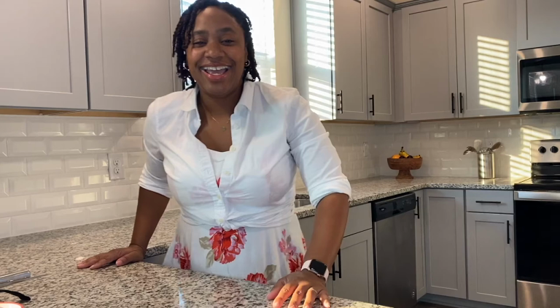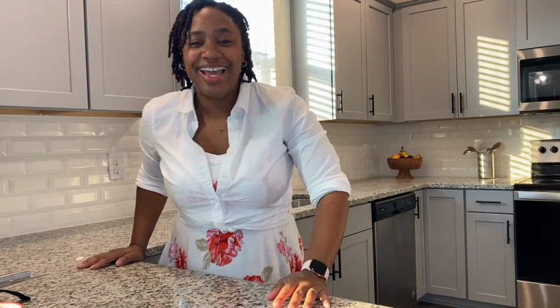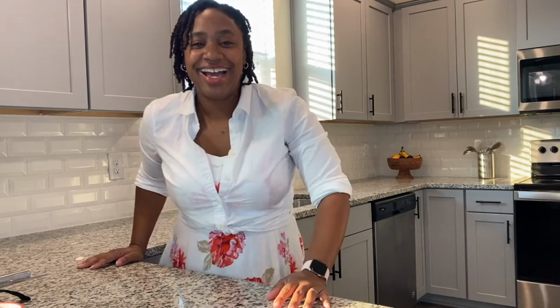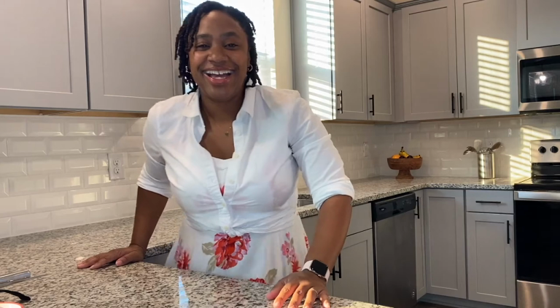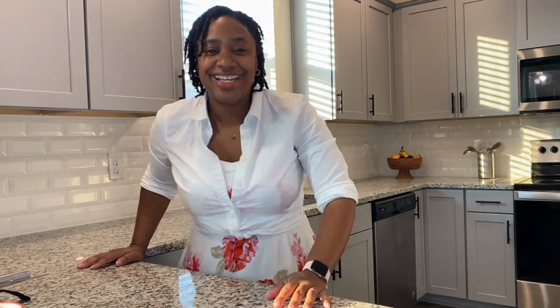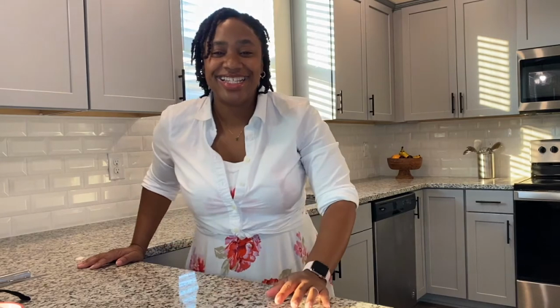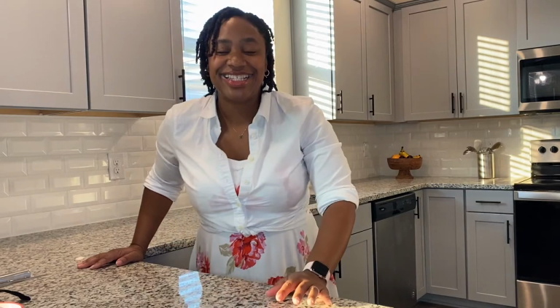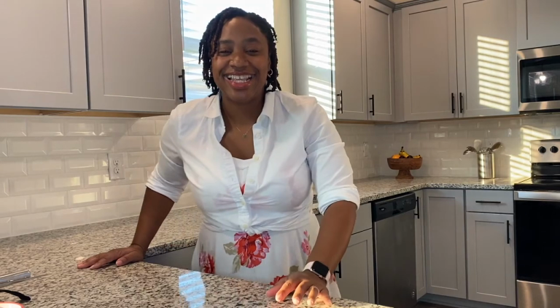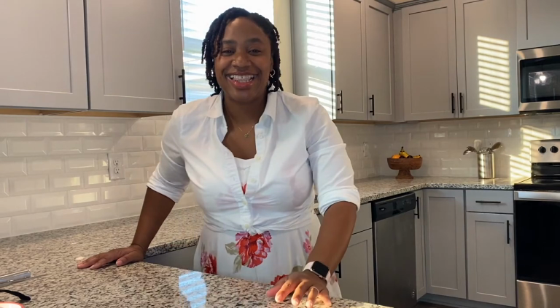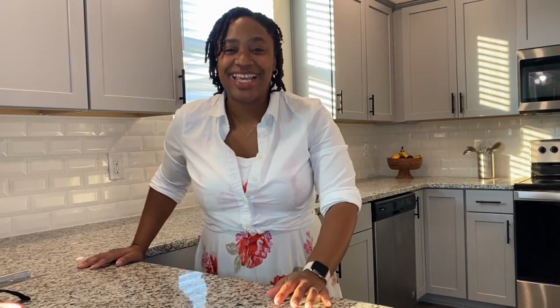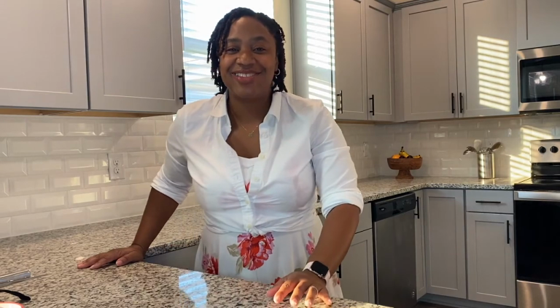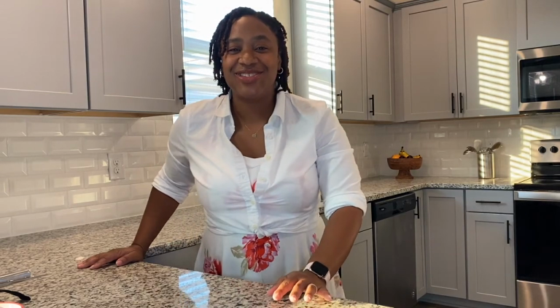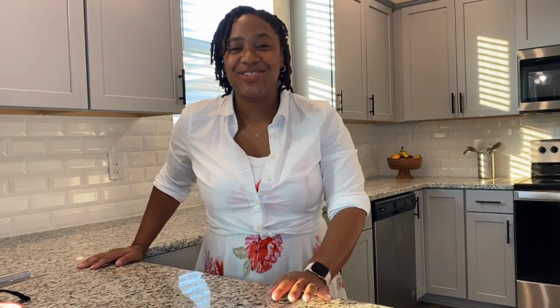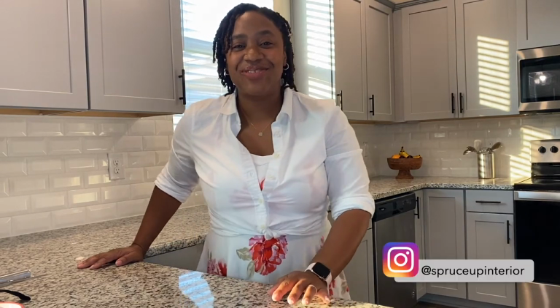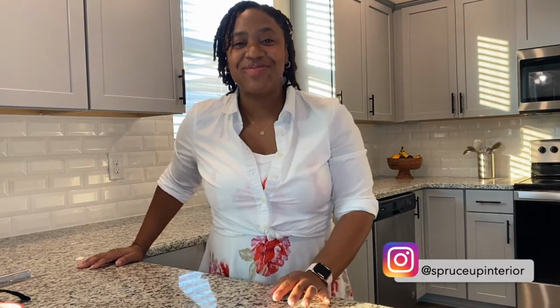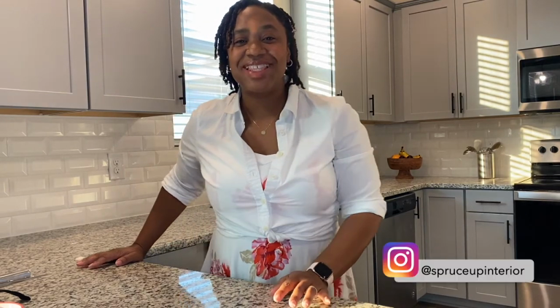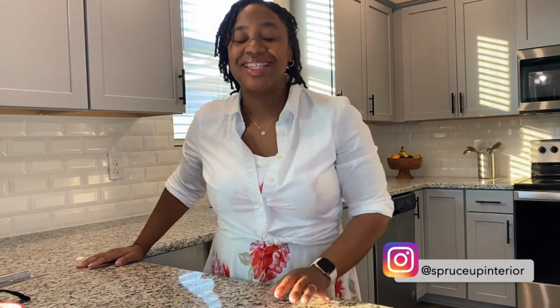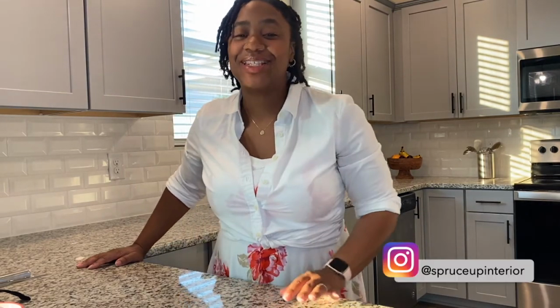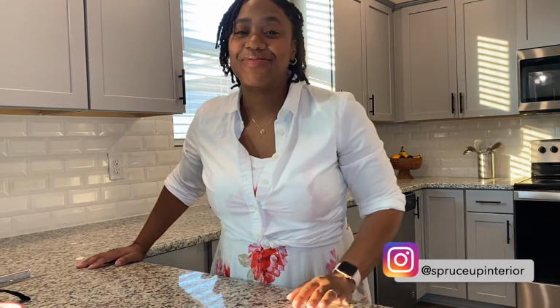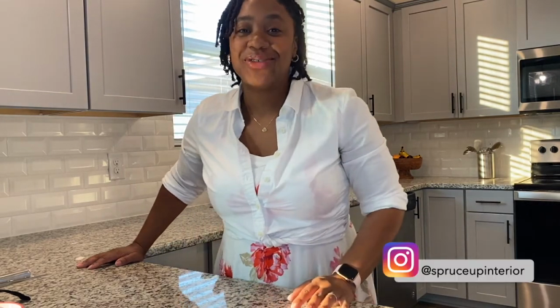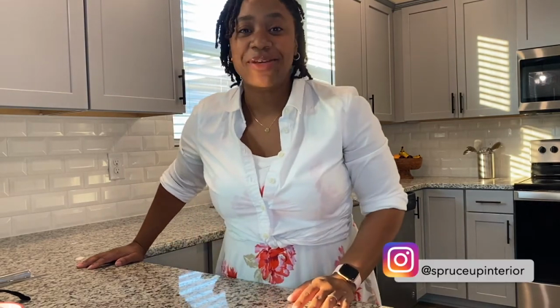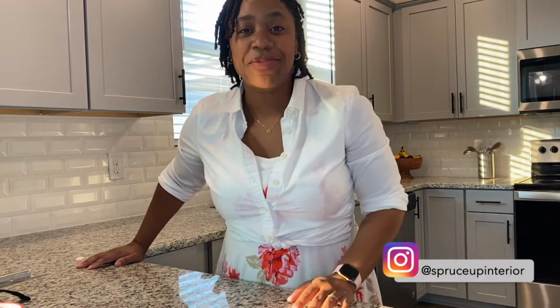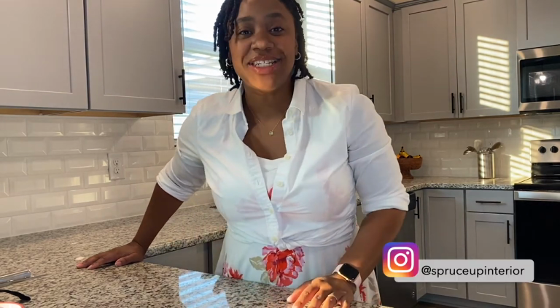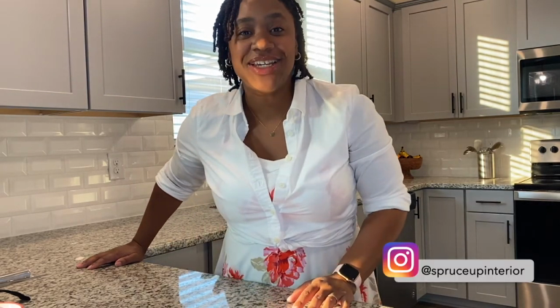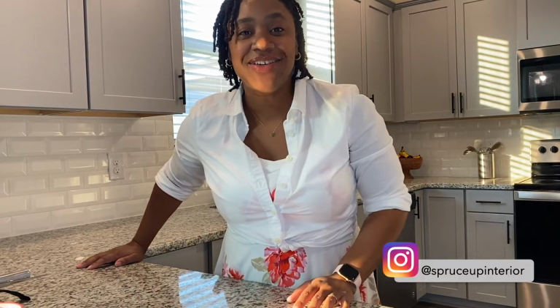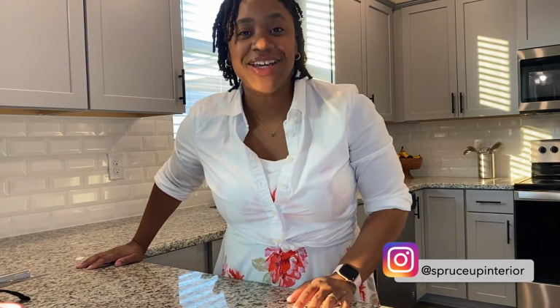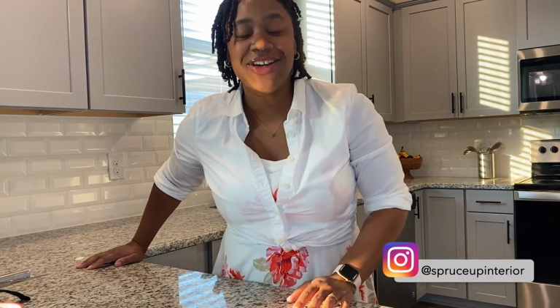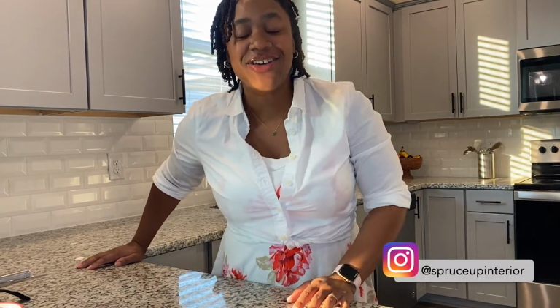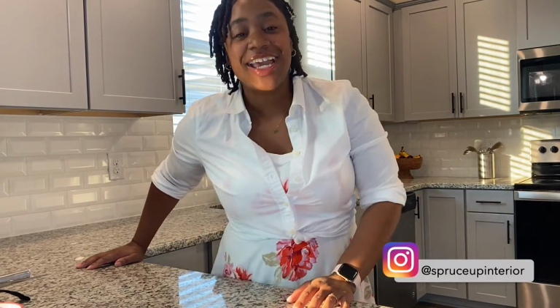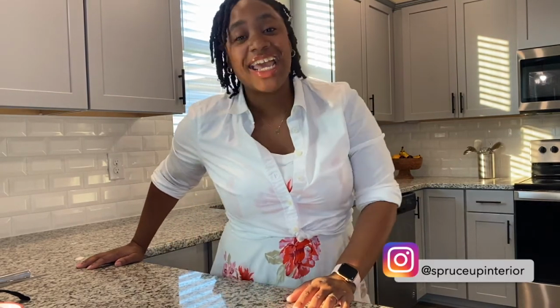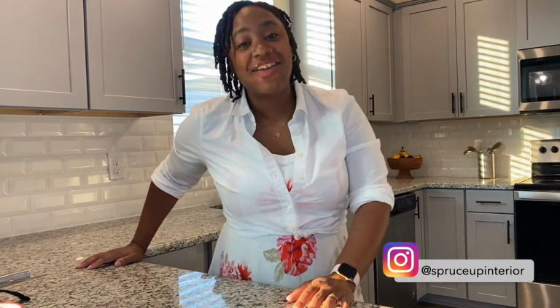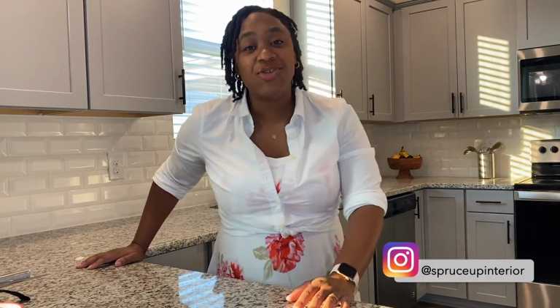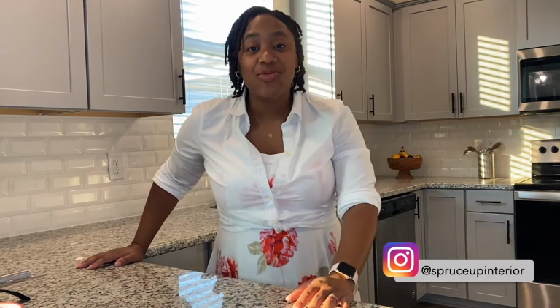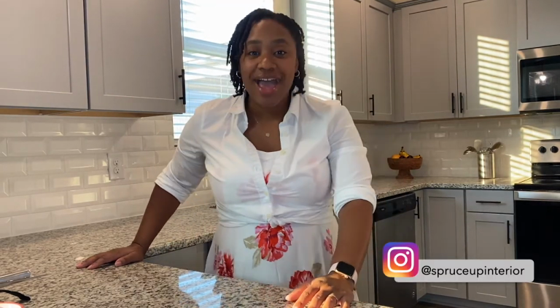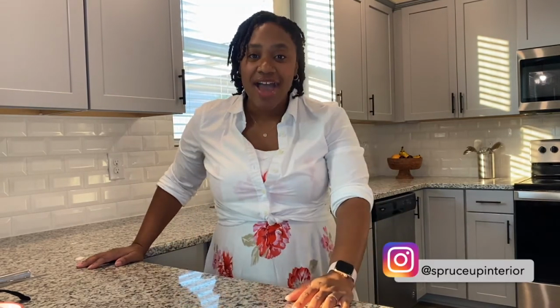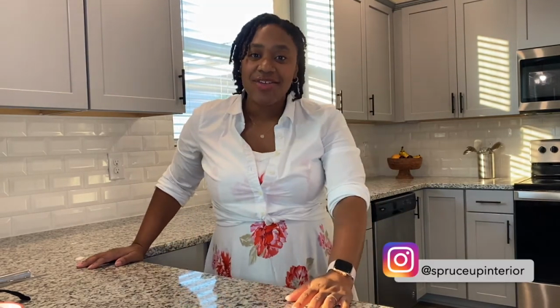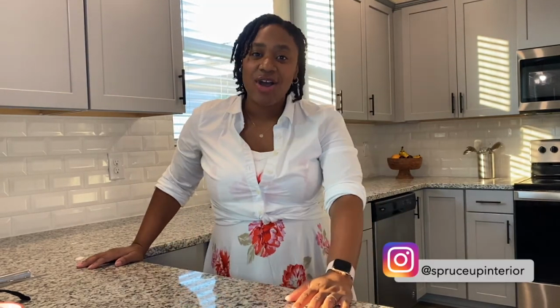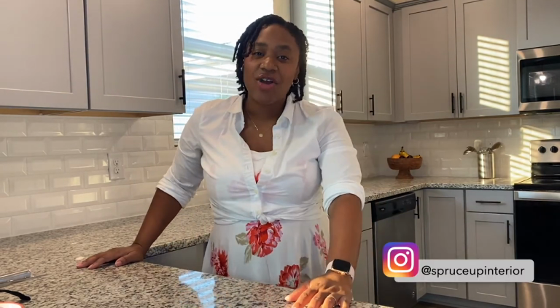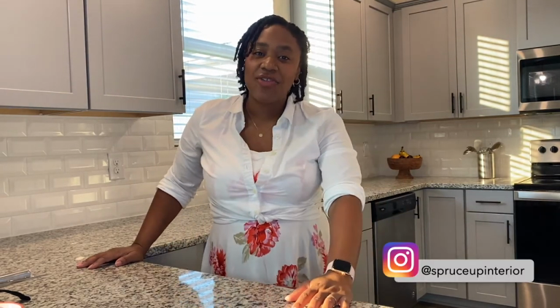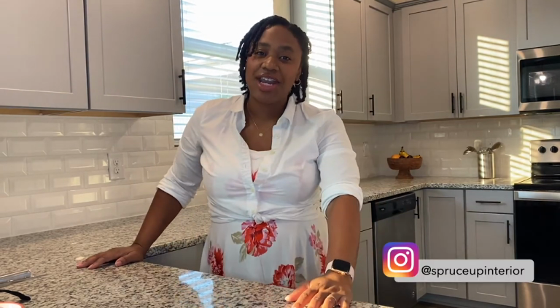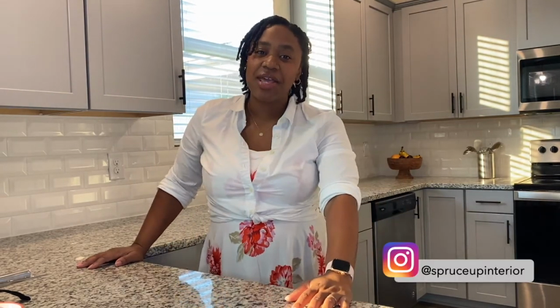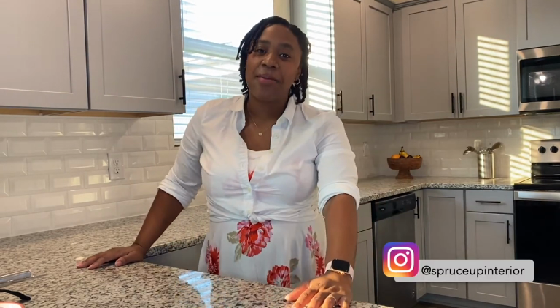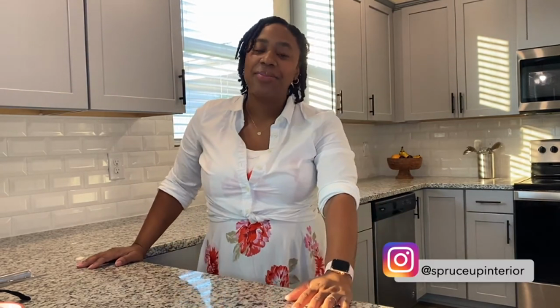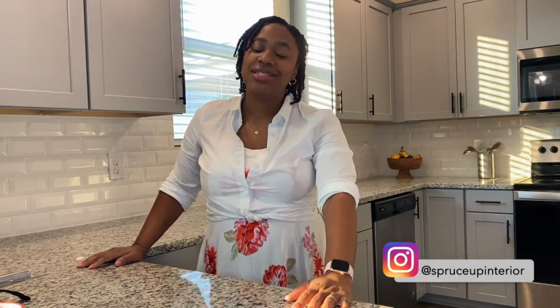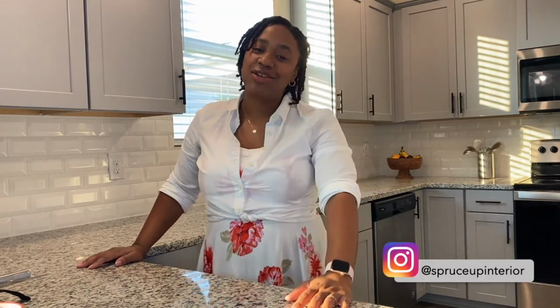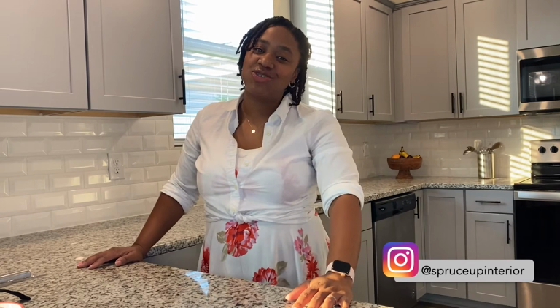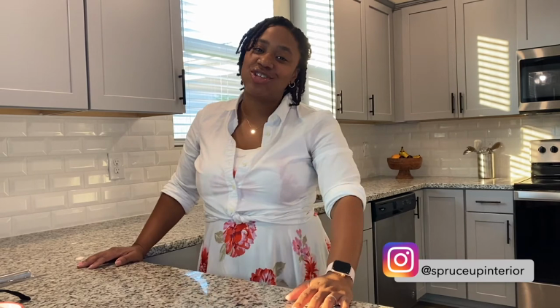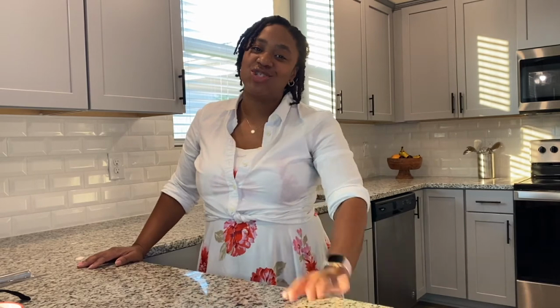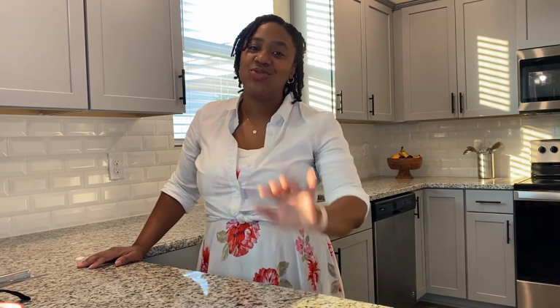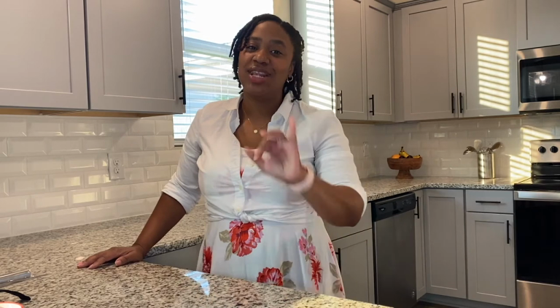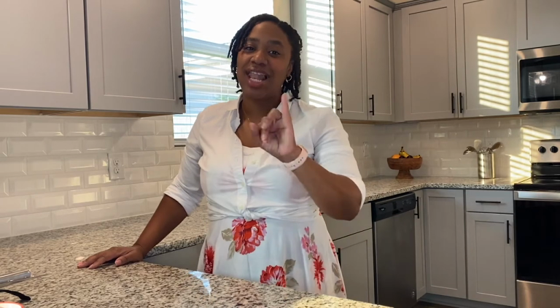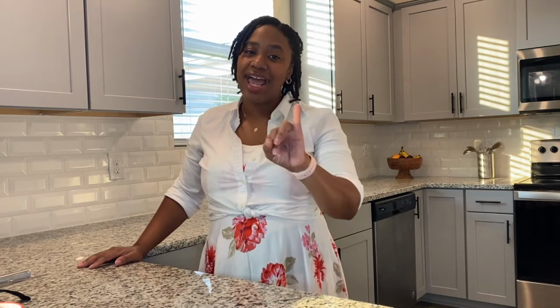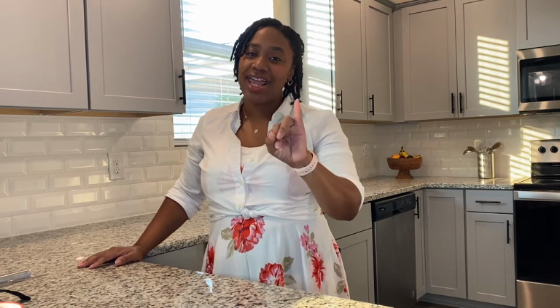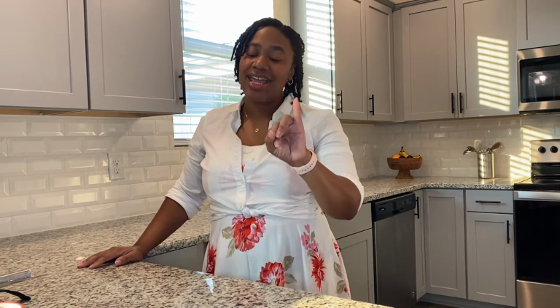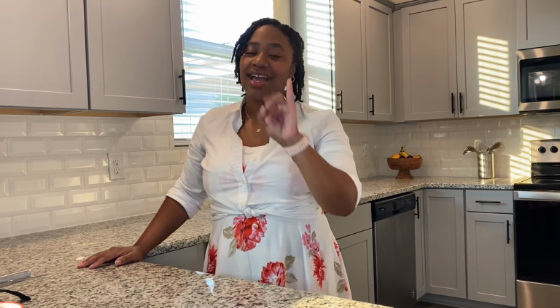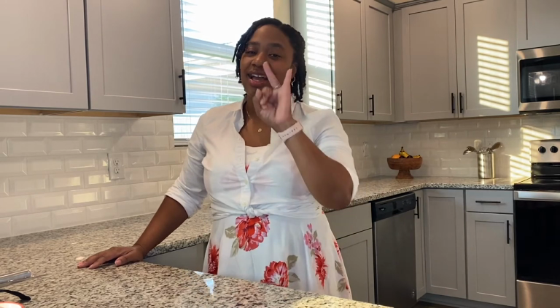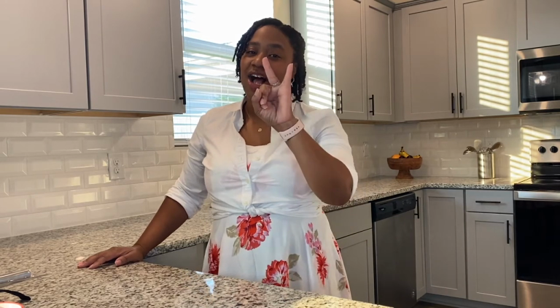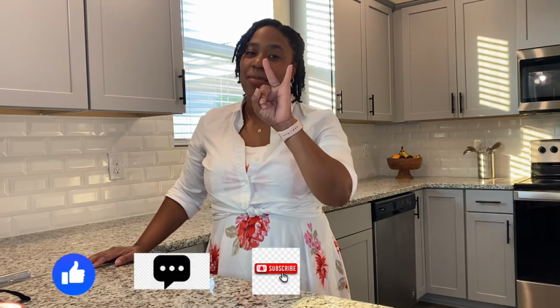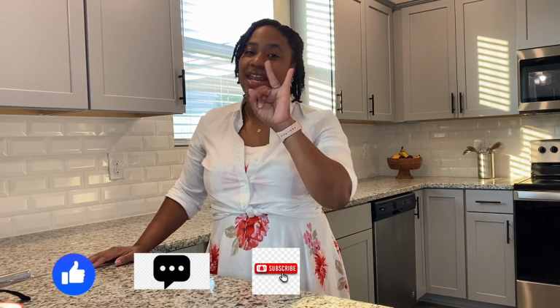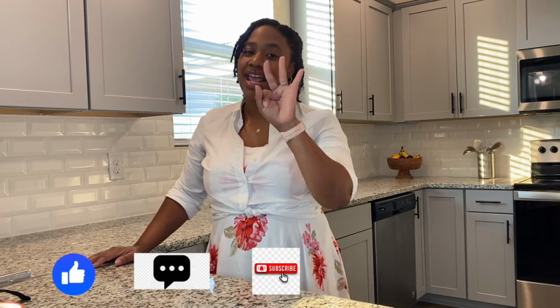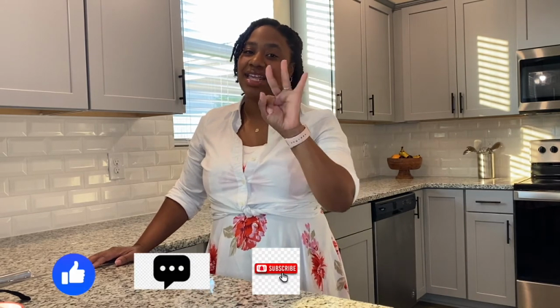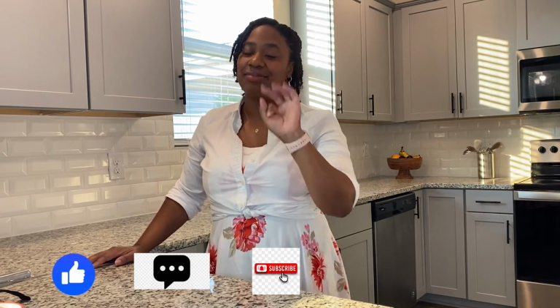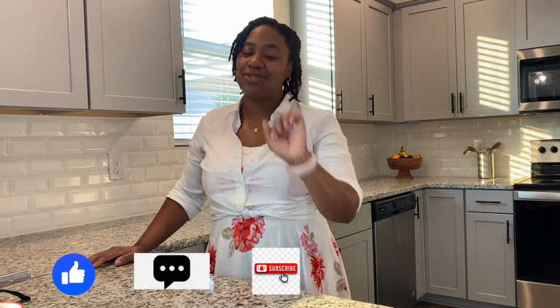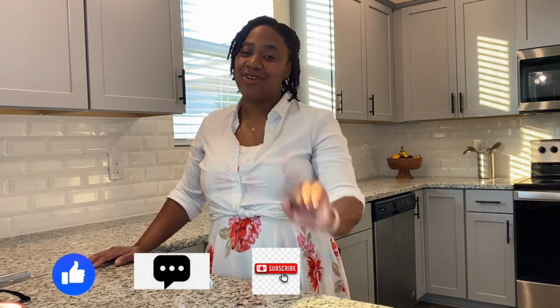Hey guys, thanks for joining me. This is Pruce Up Interior. If you haven't already, please make sure that you like, comment, and subscribe.